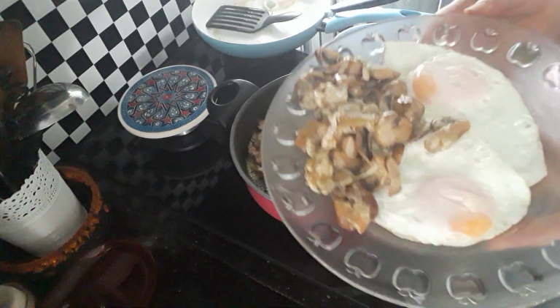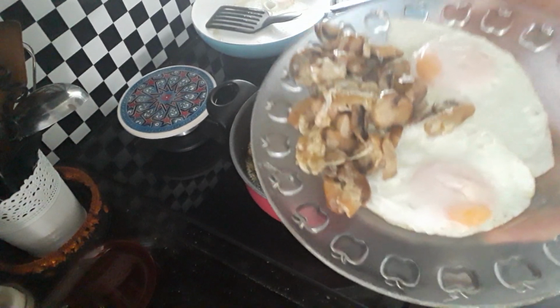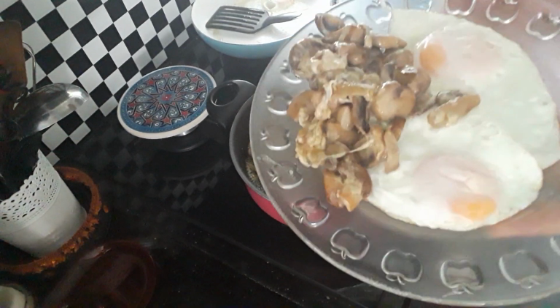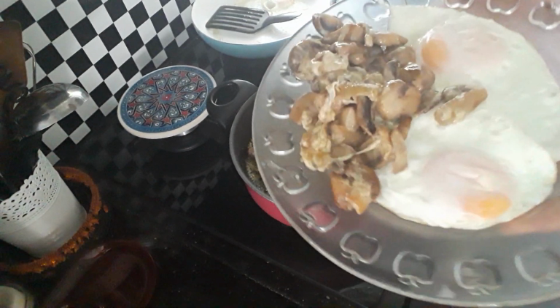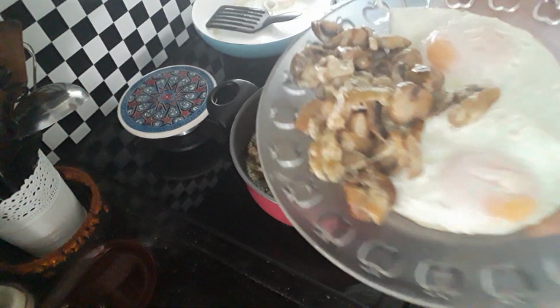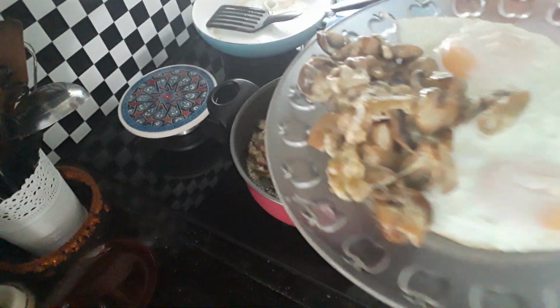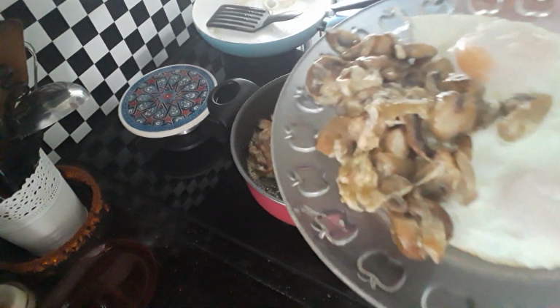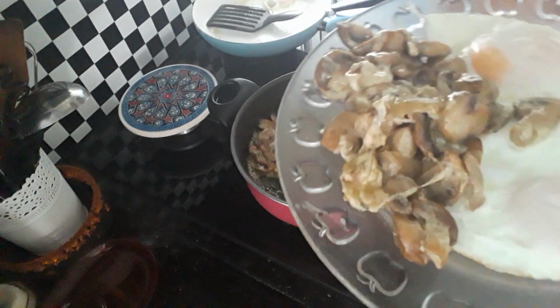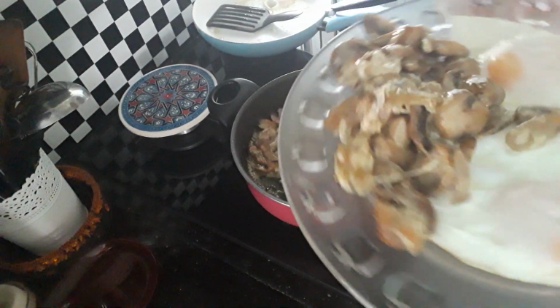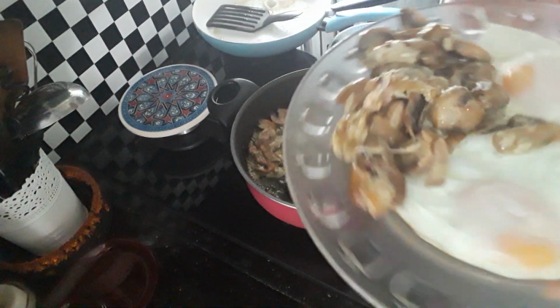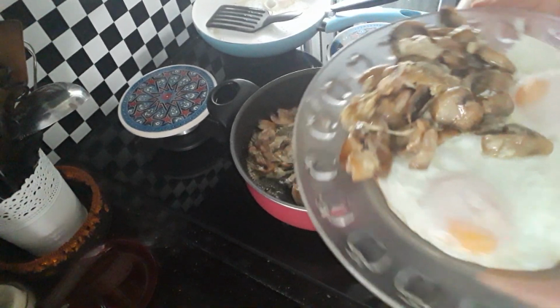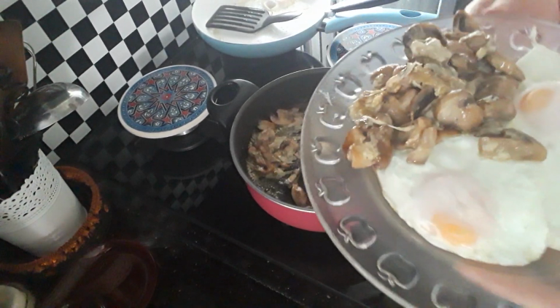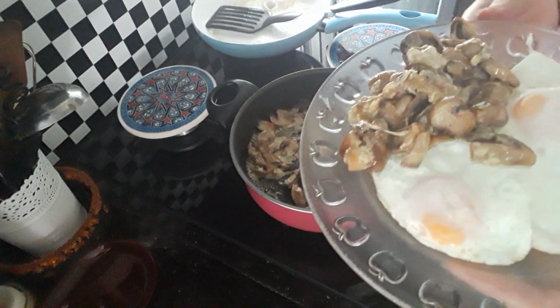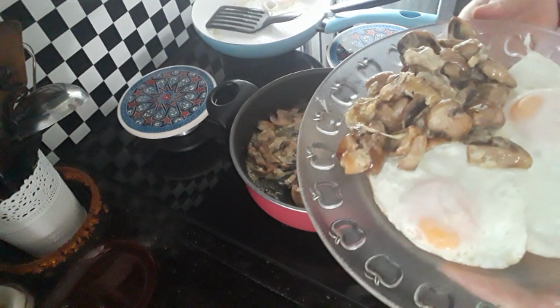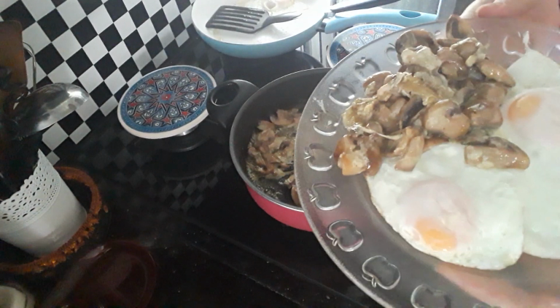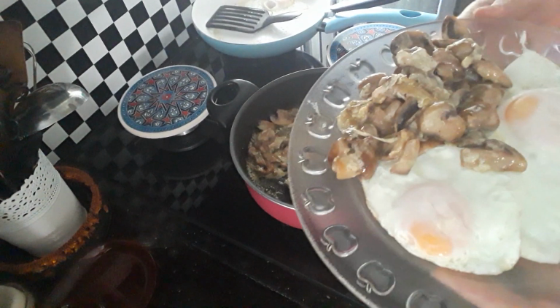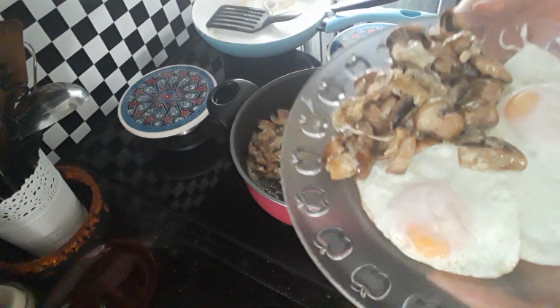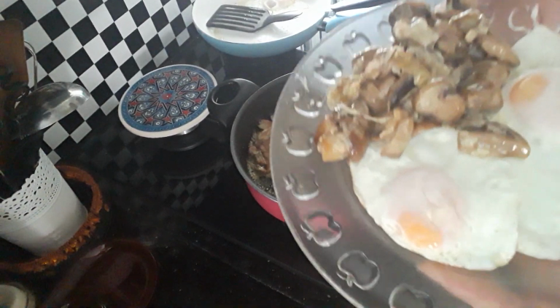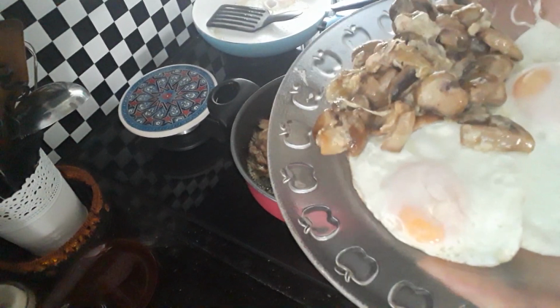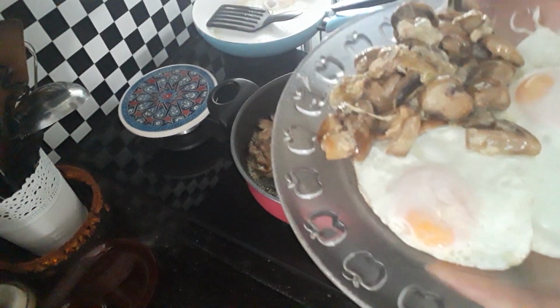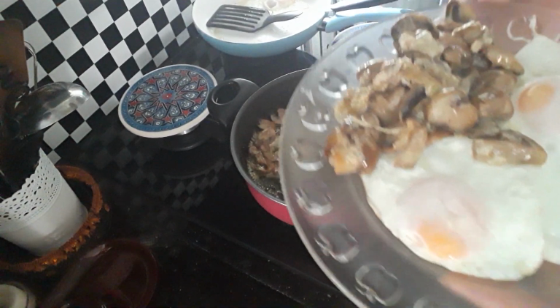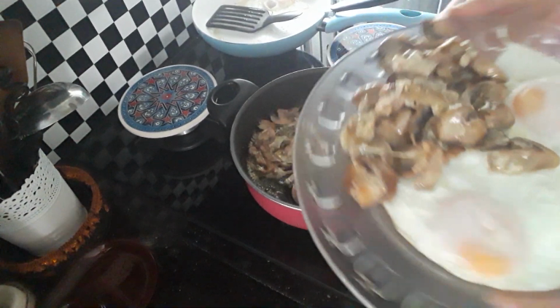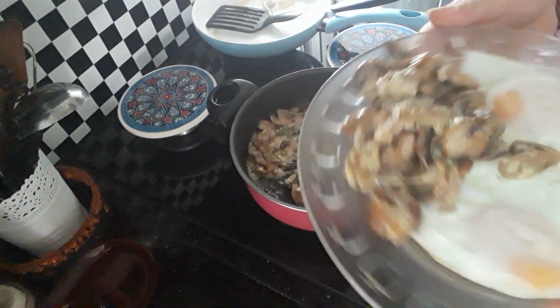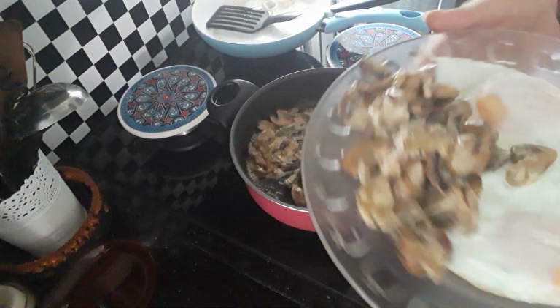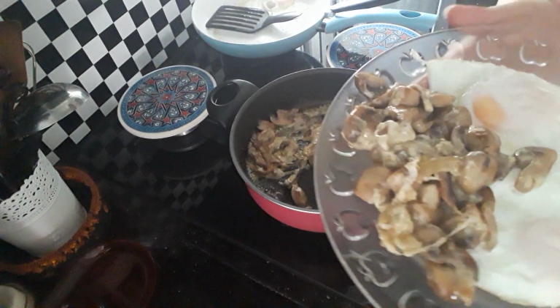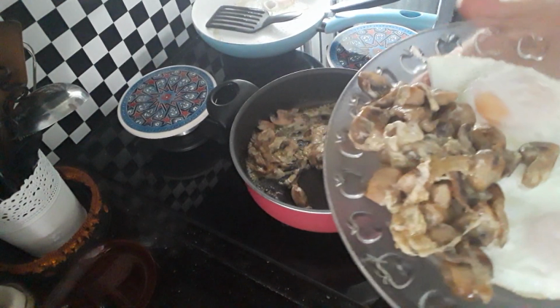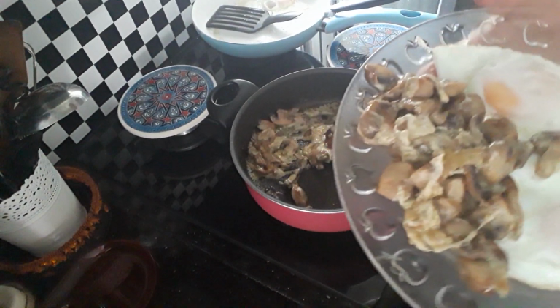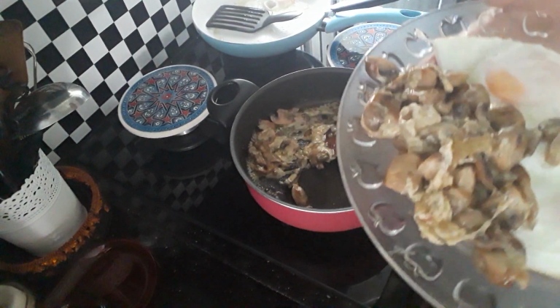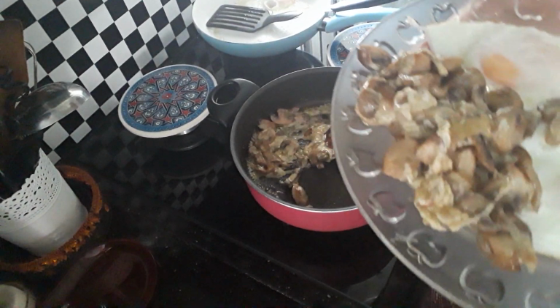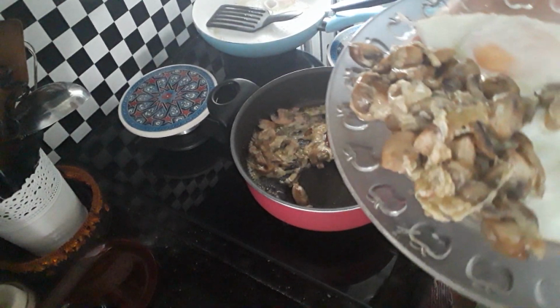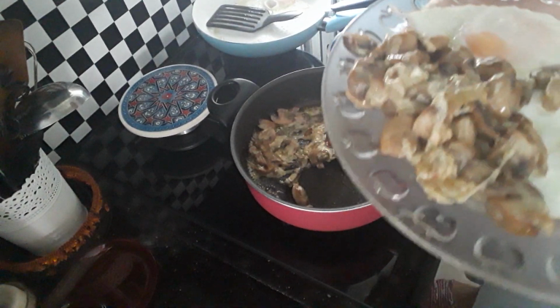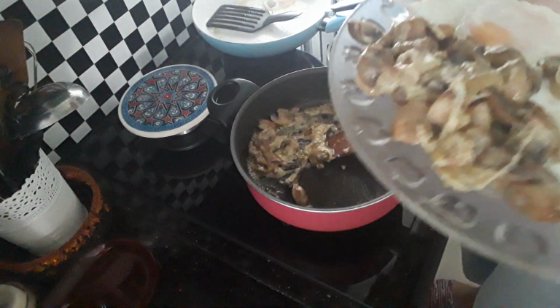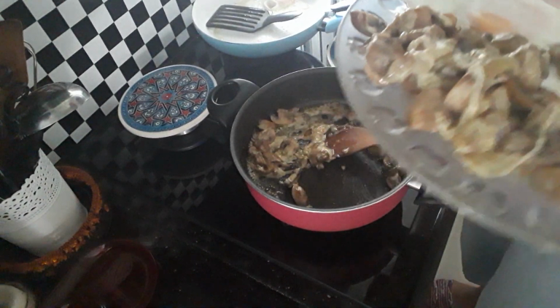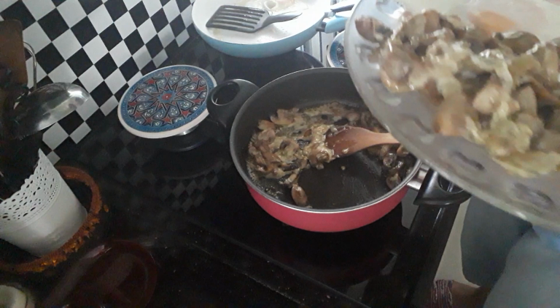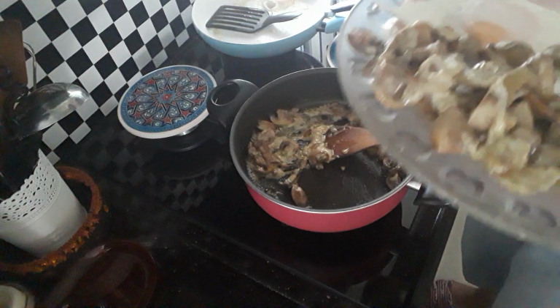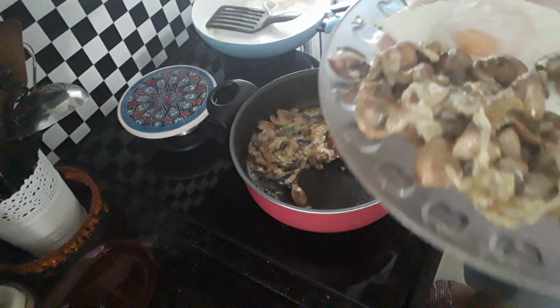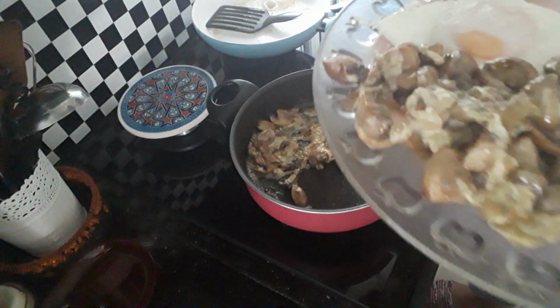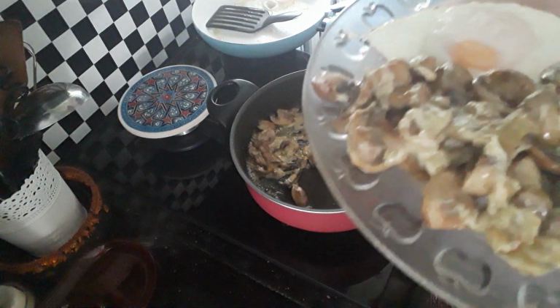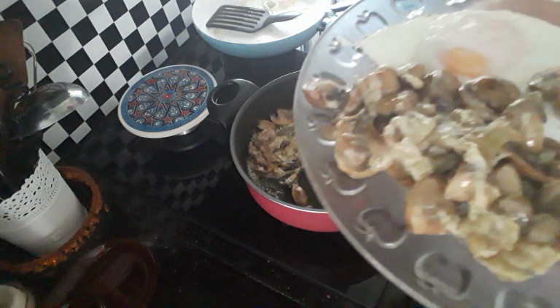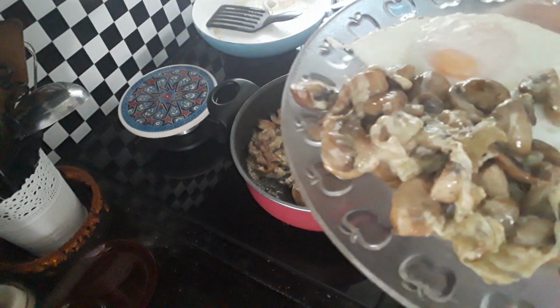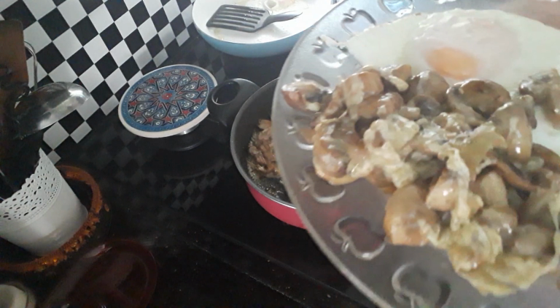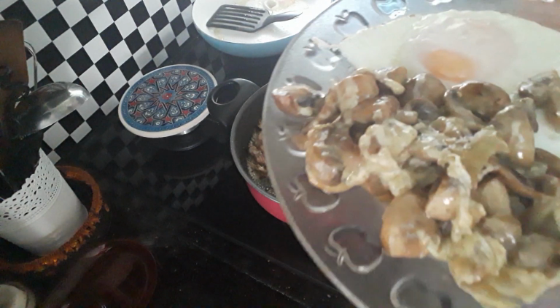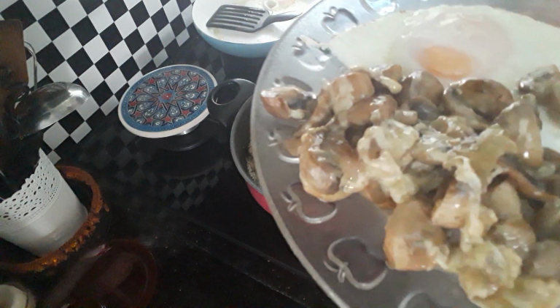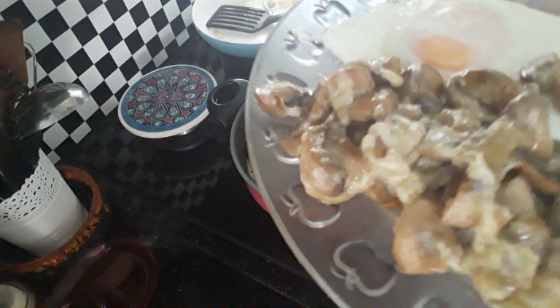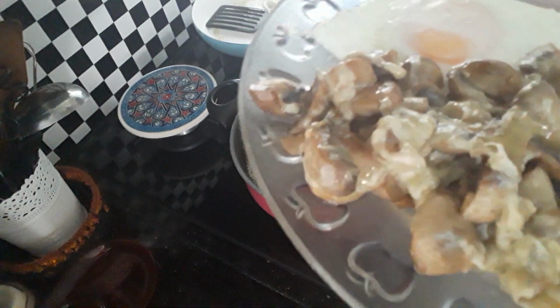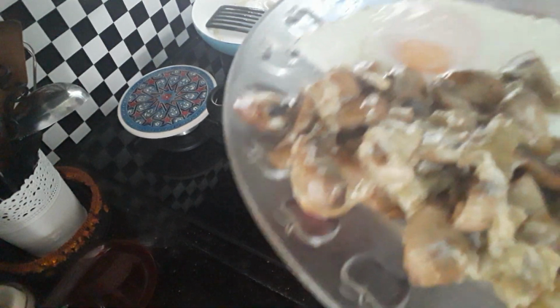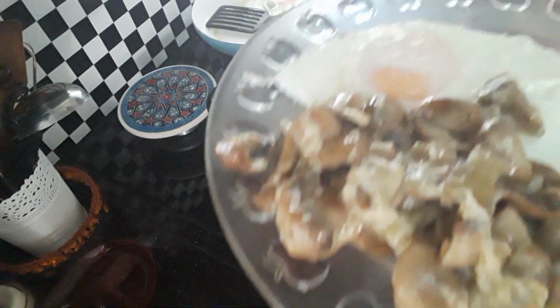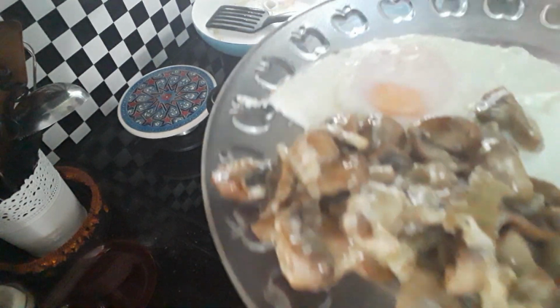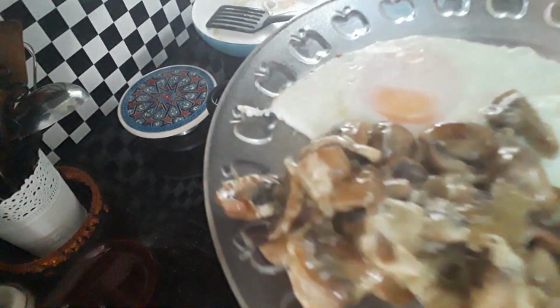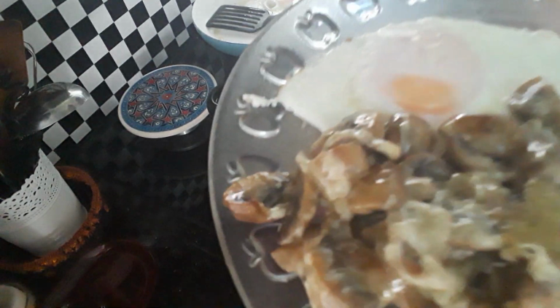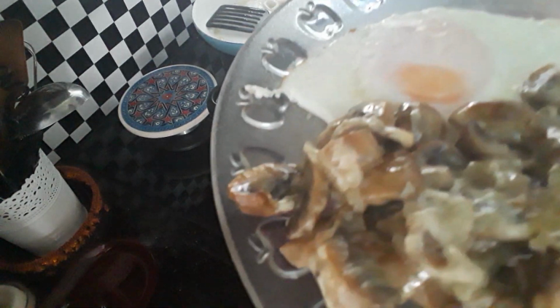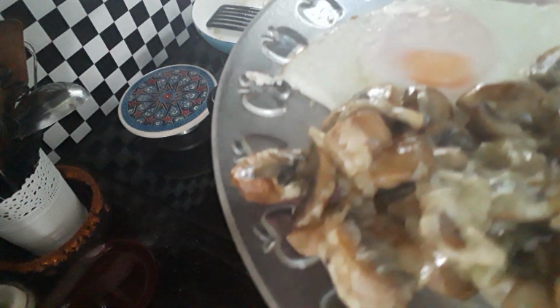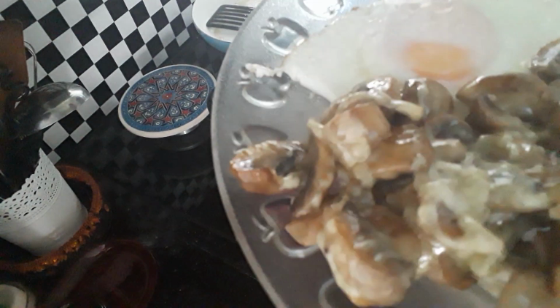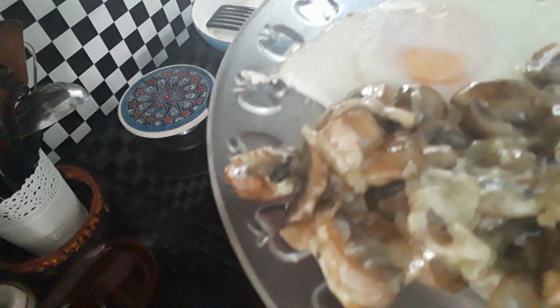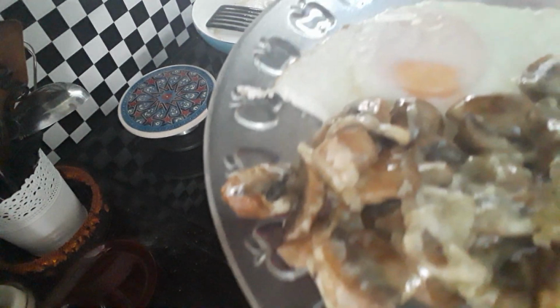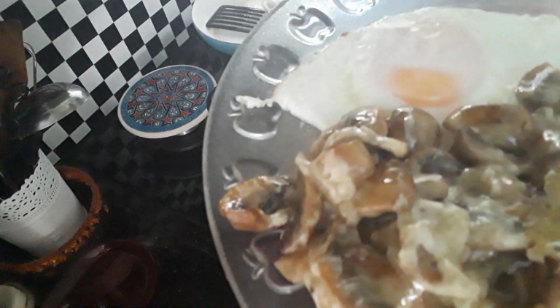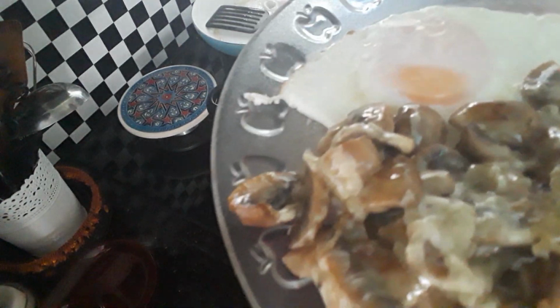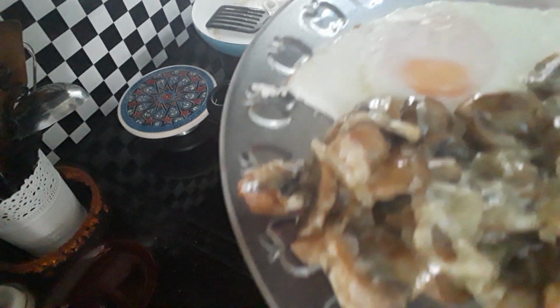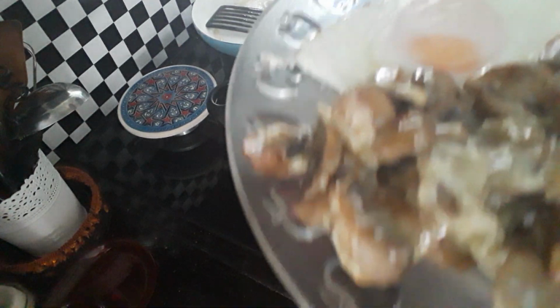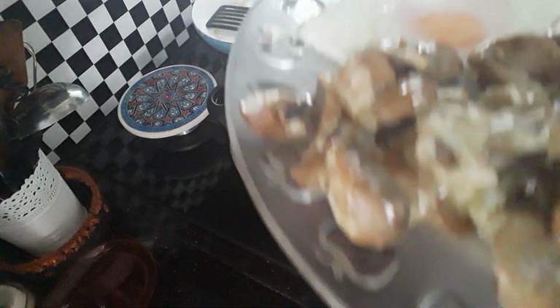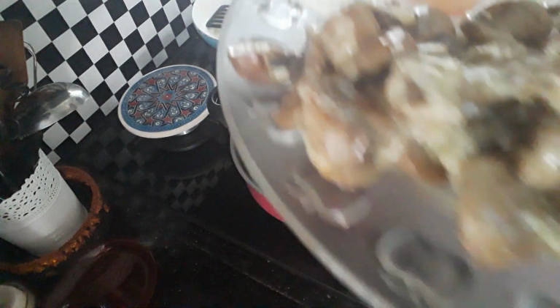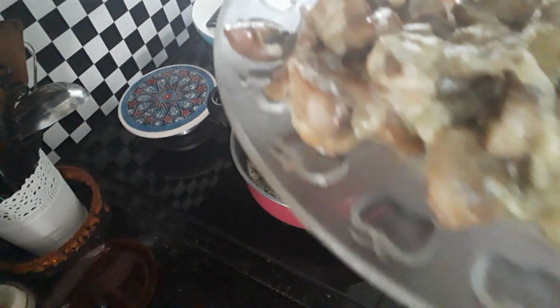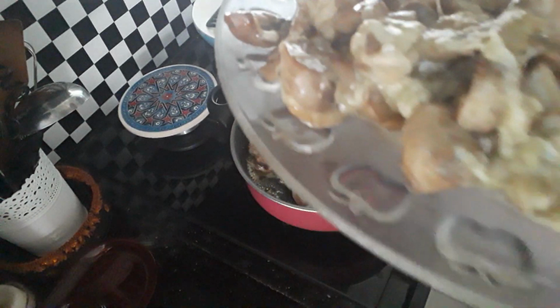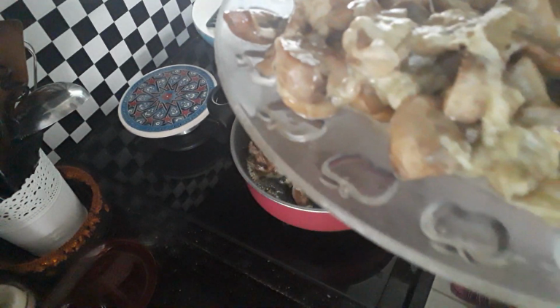That's my breakfast — anyone for breakfast? Fried eggs and cheese mushrooms.